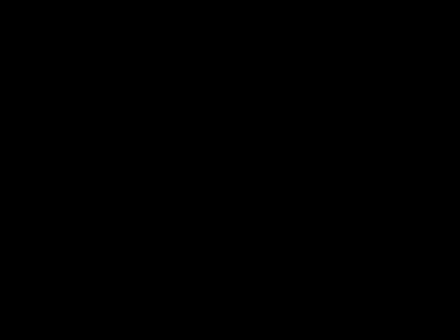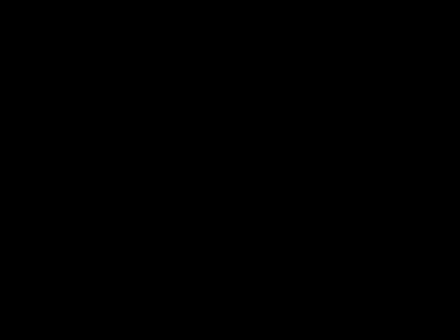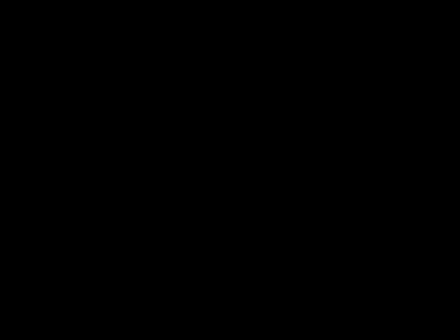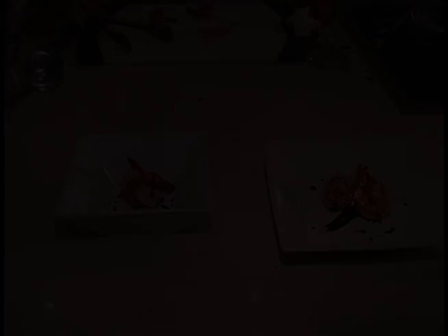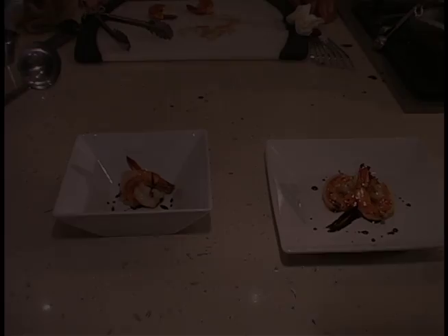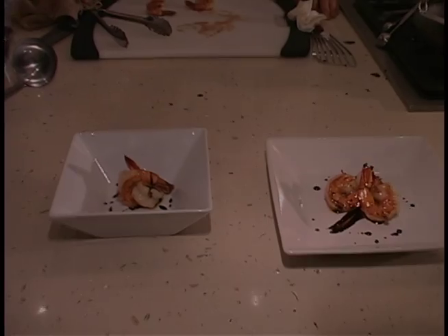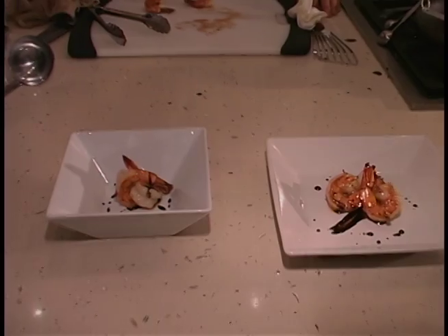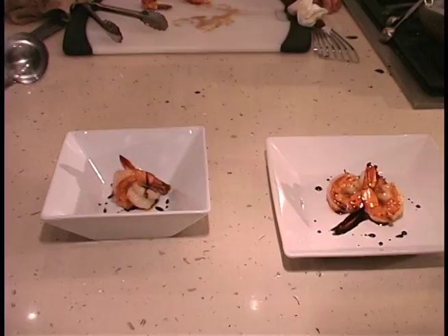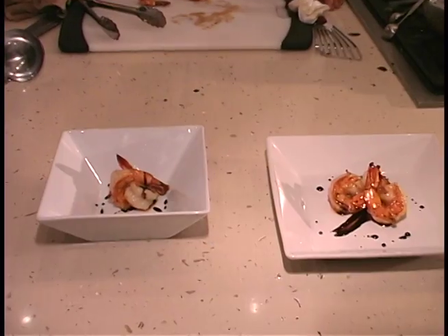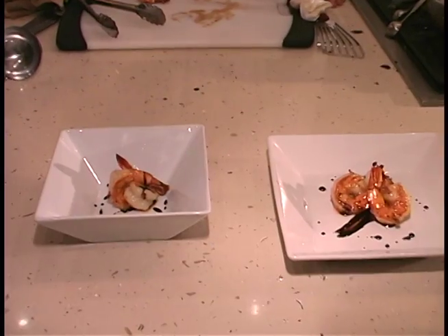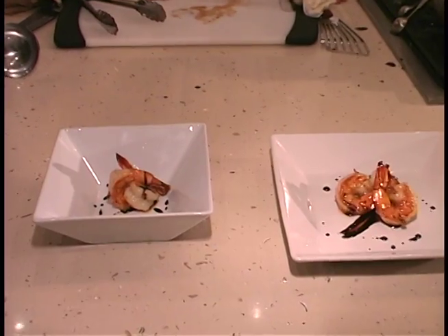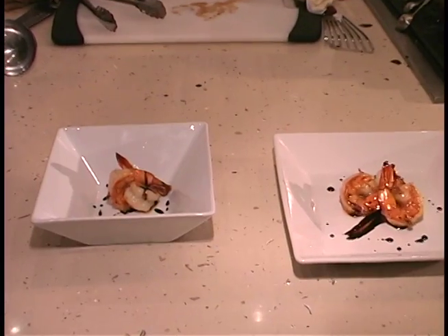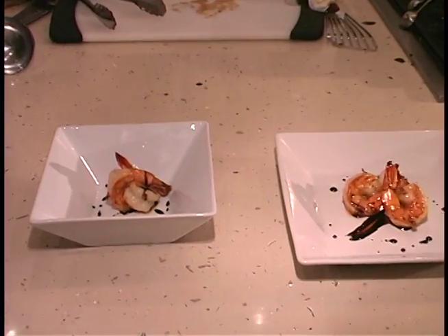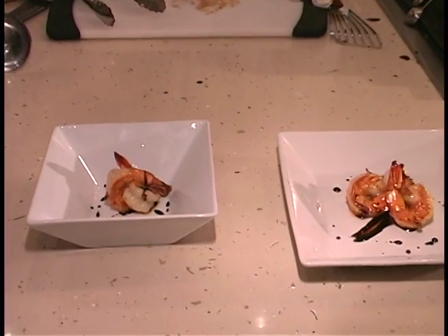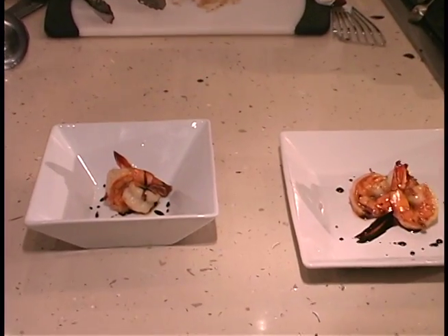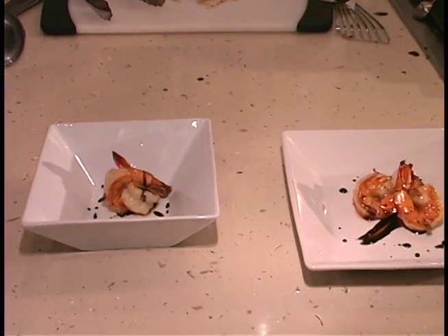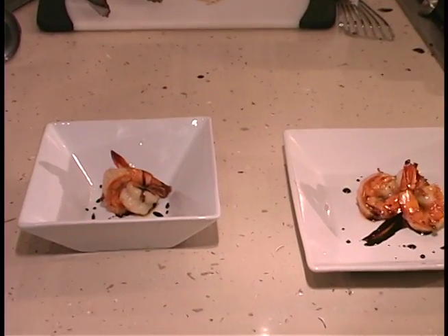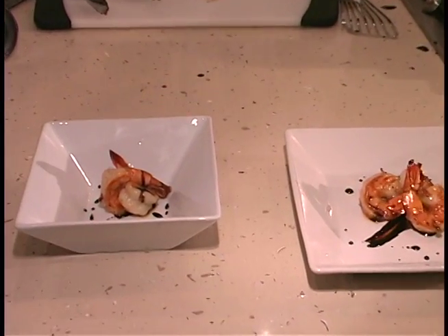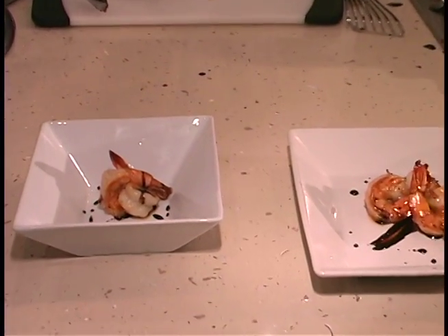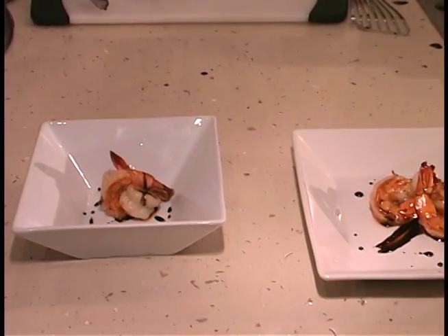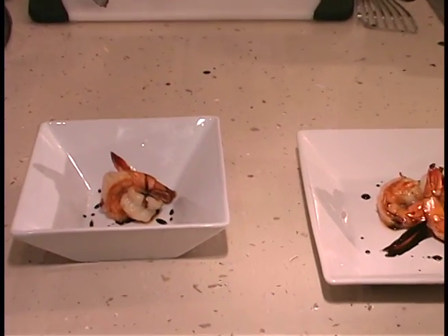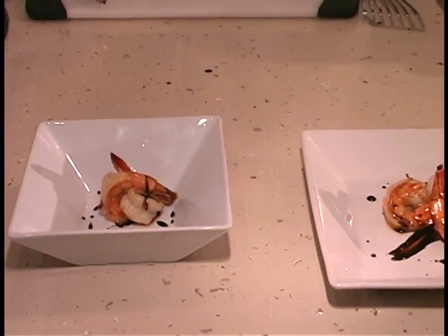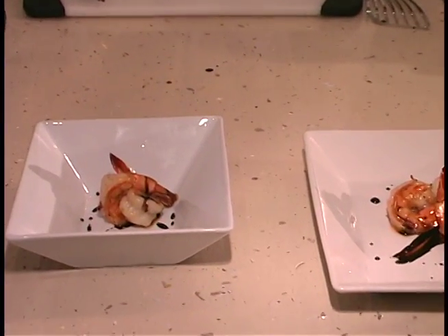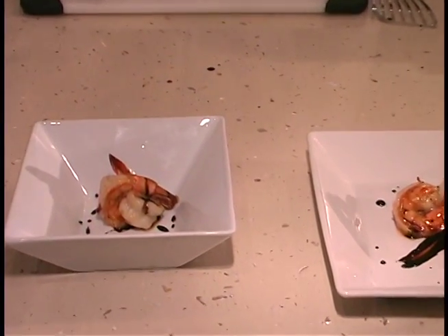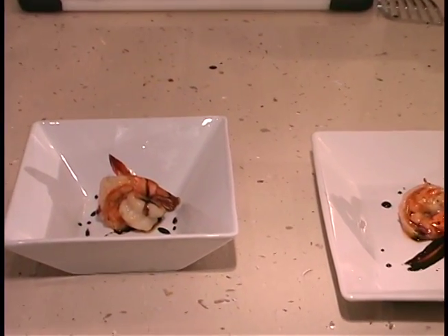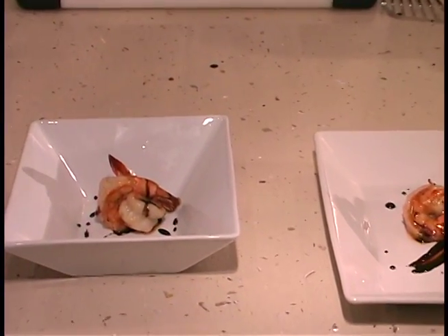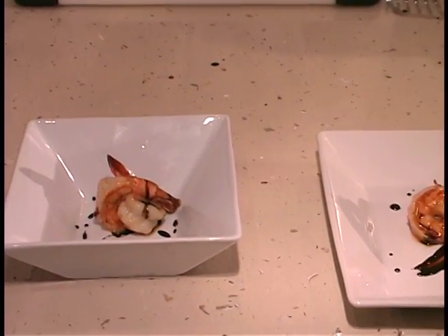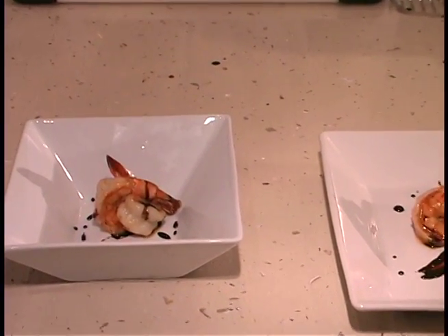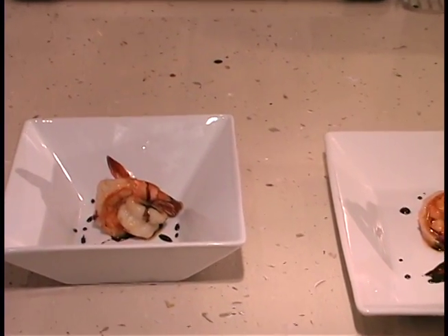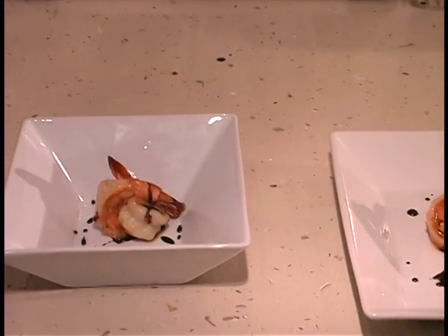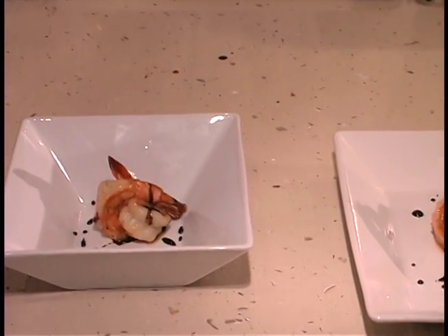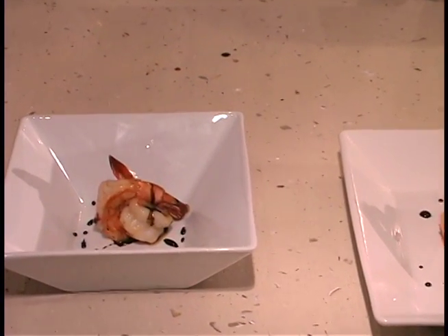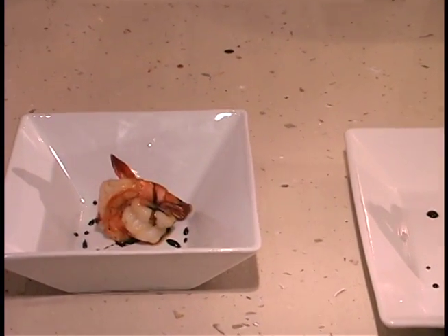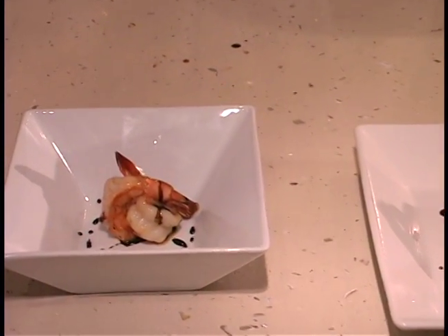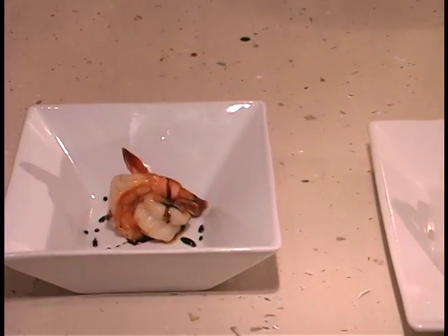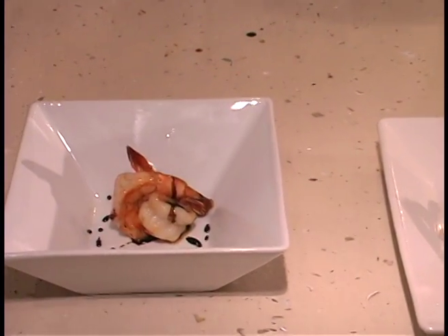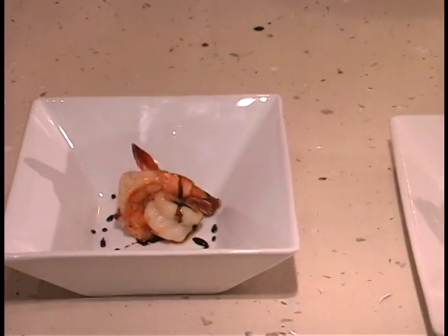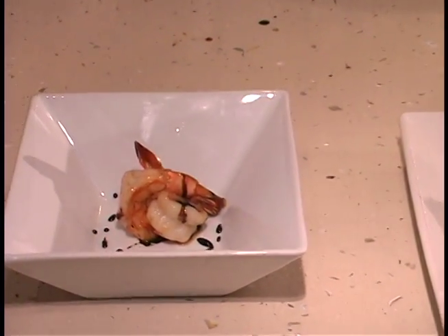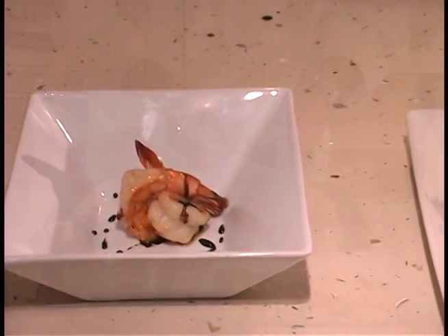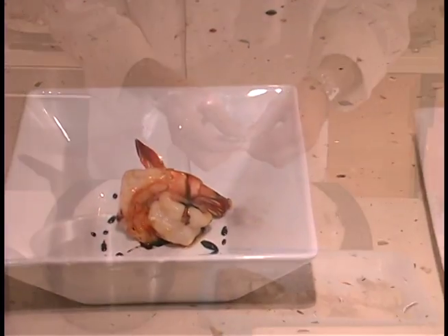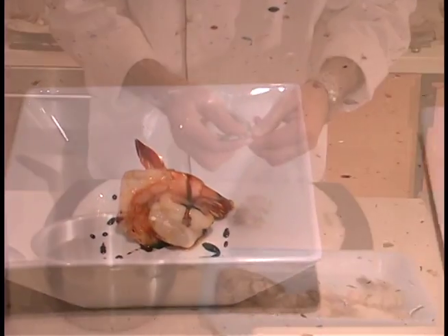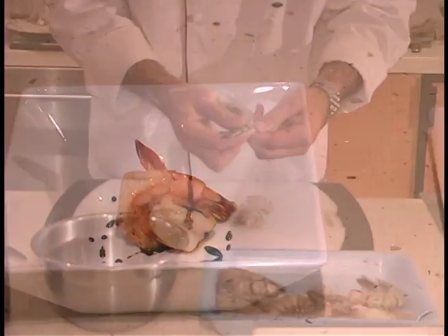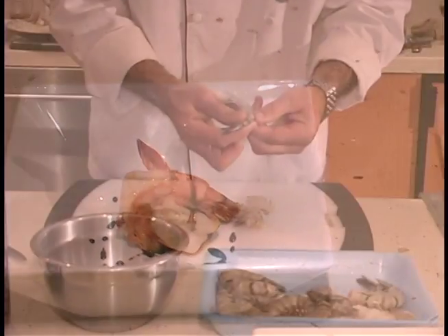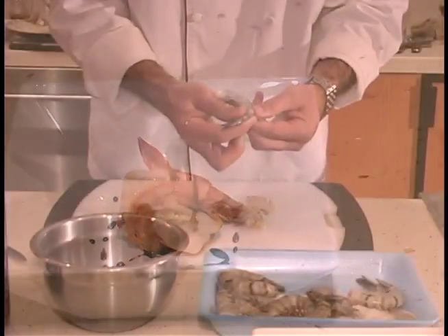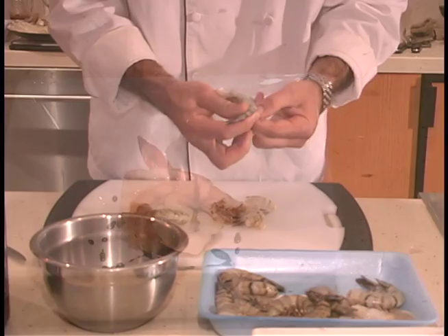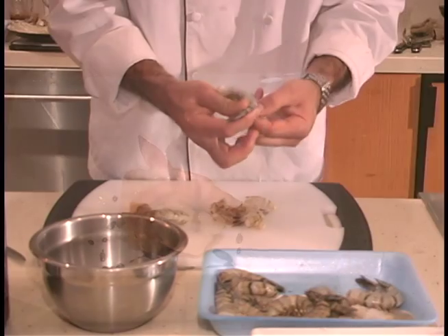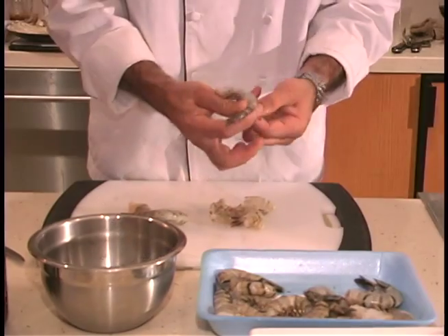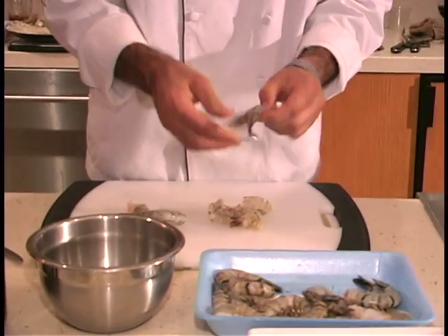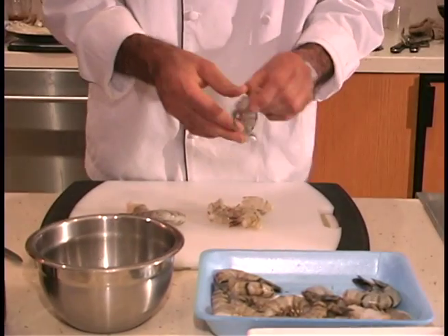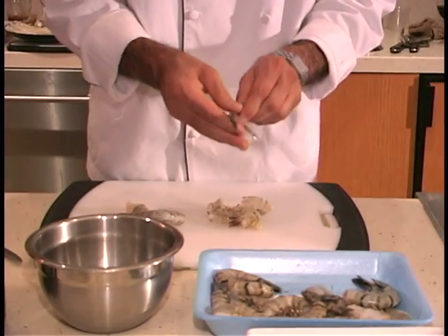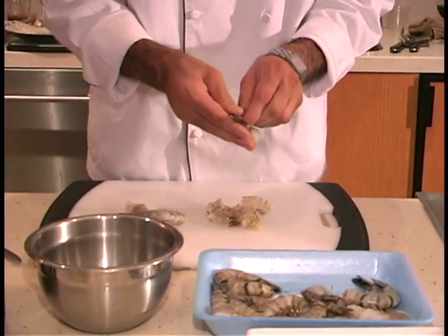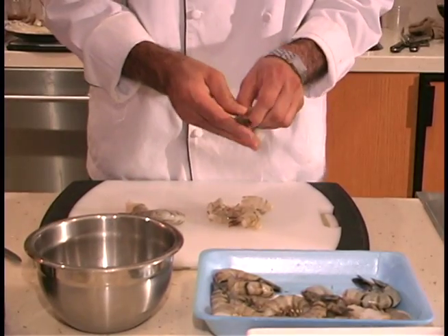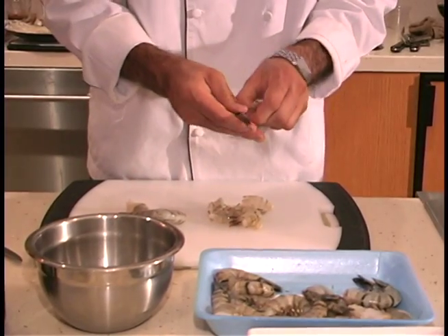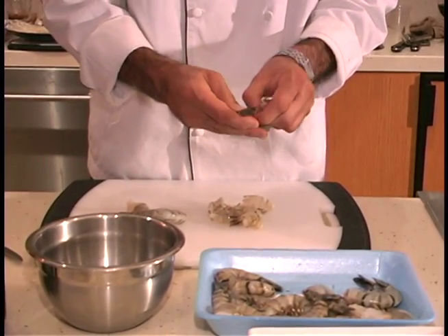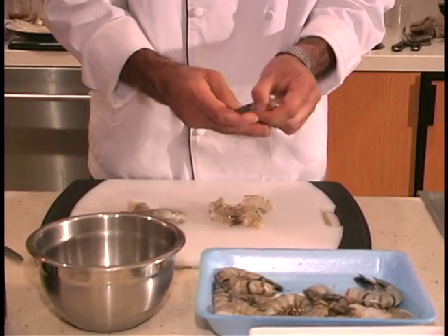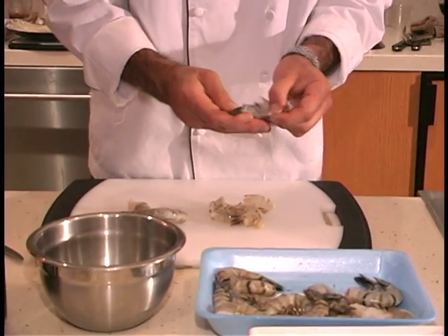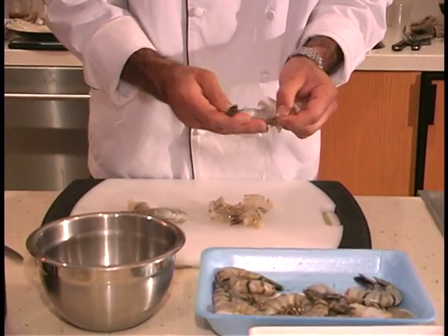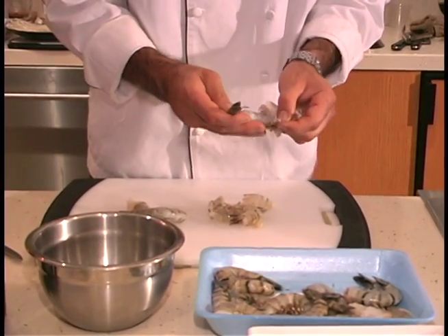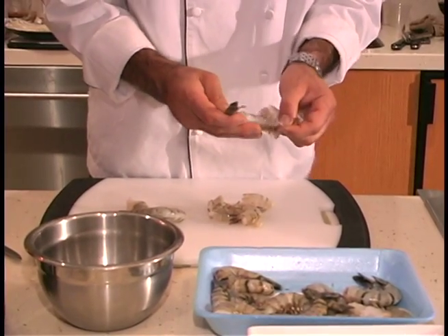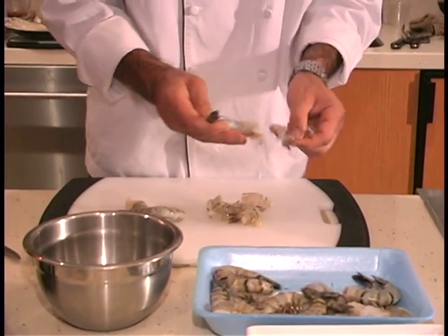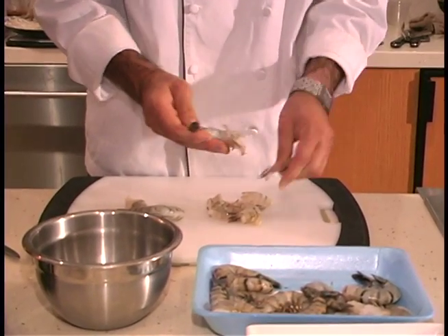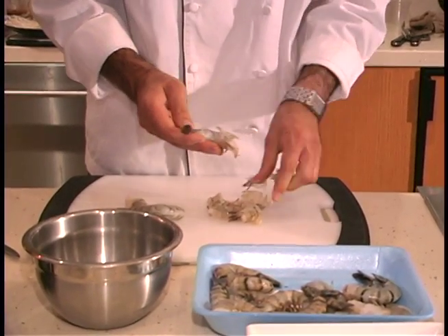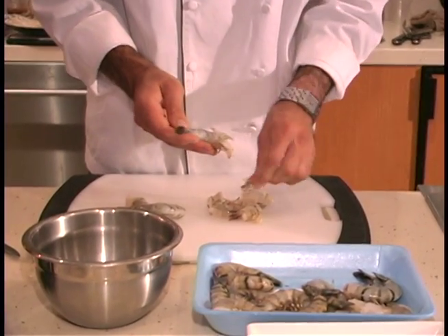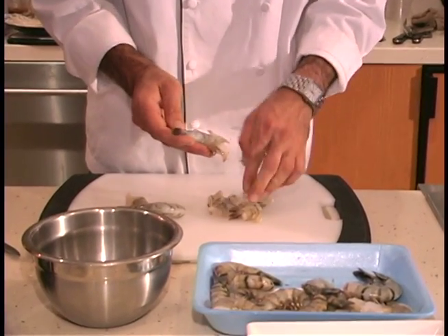Now let's make caramelized prawns with honey balsamic reduction. First, peel and devein the shrimp, leaving the tail intact.